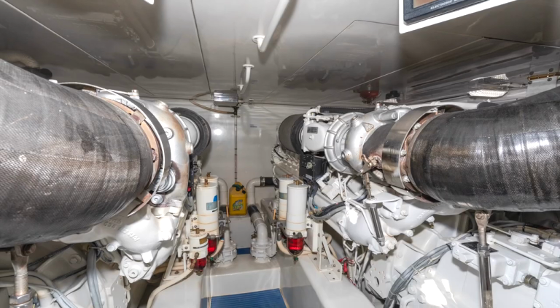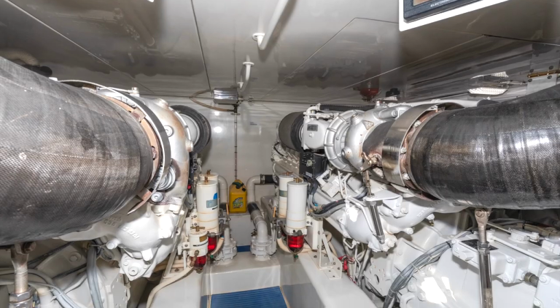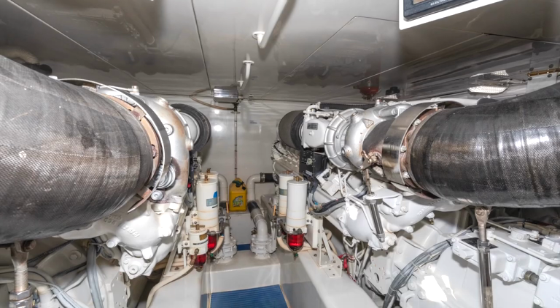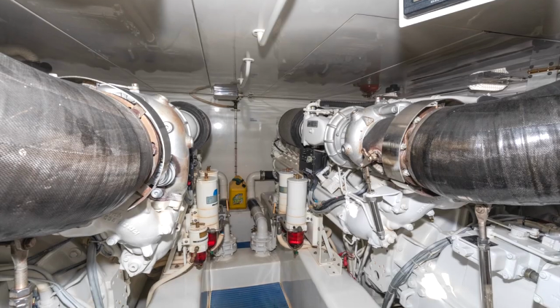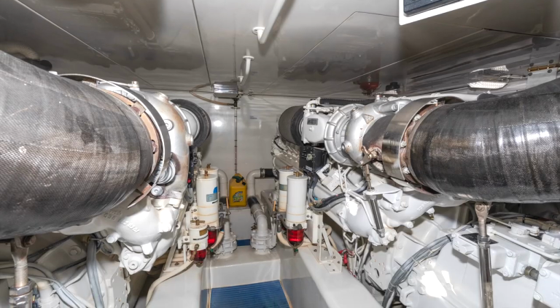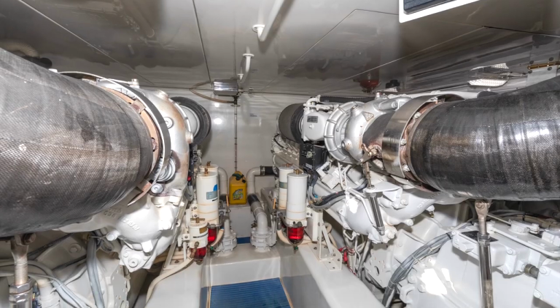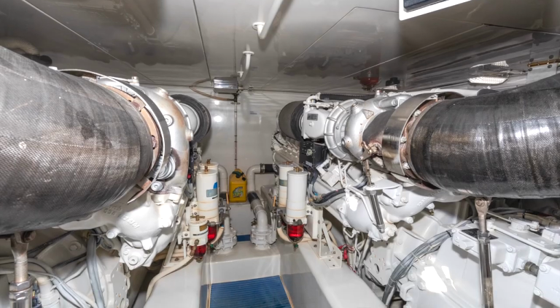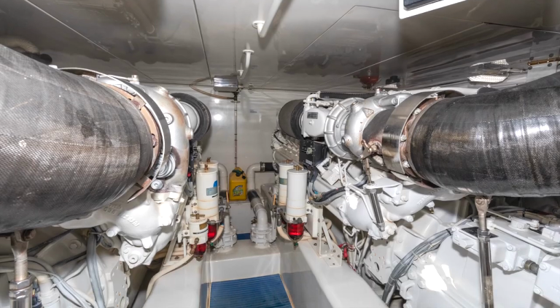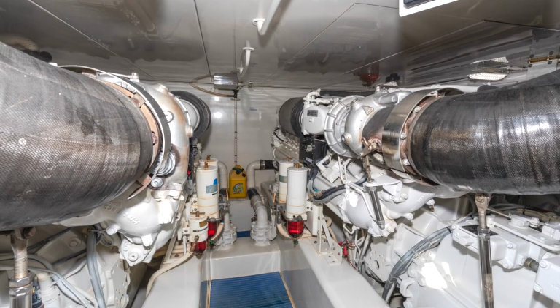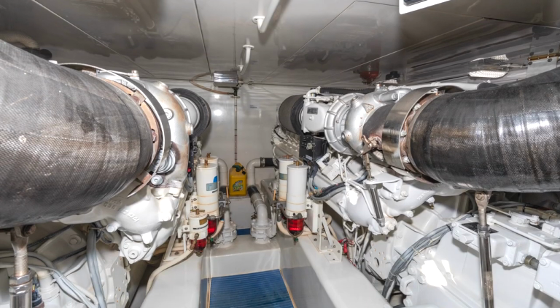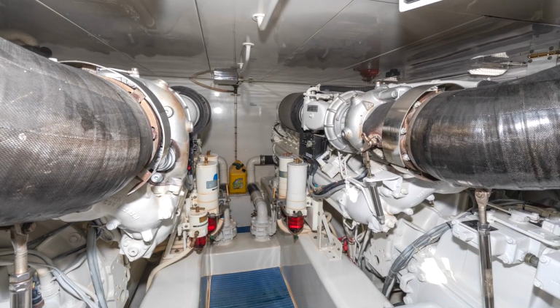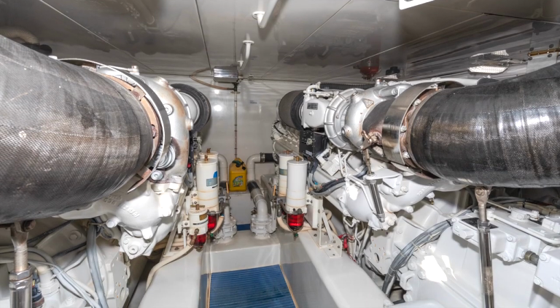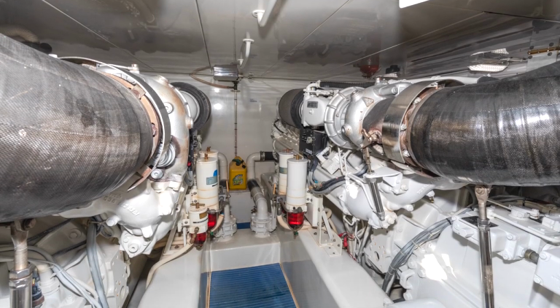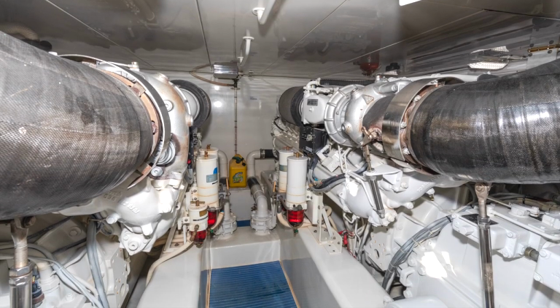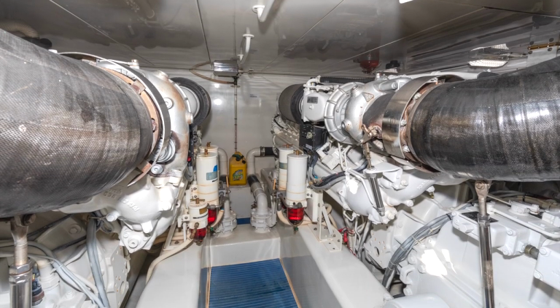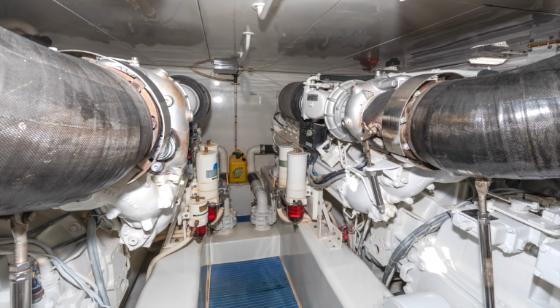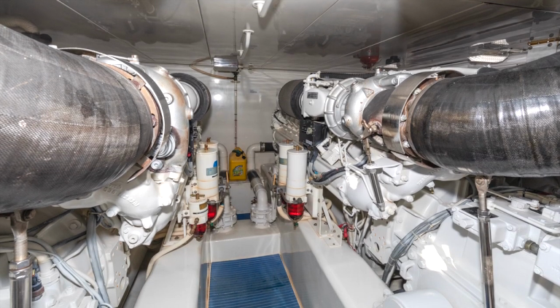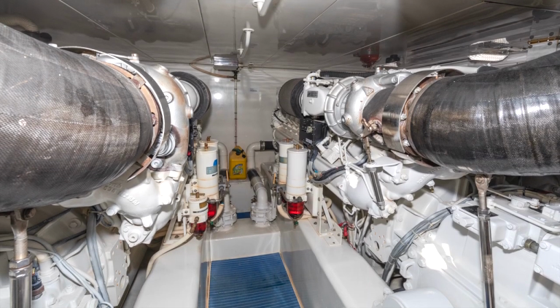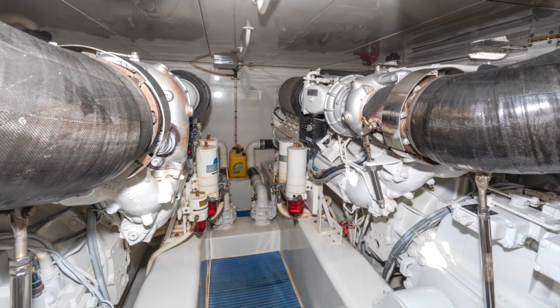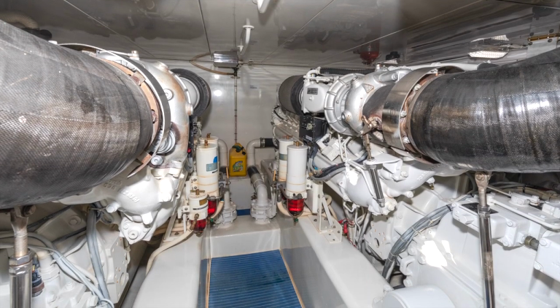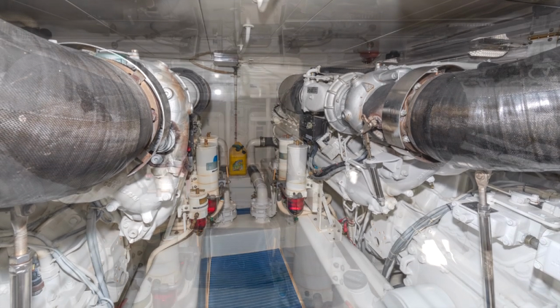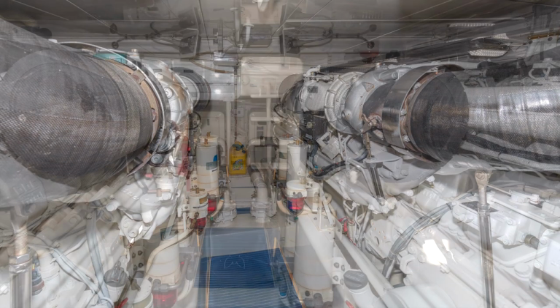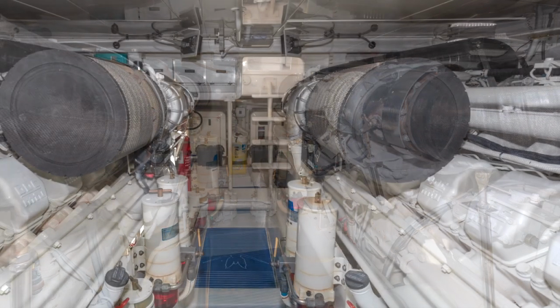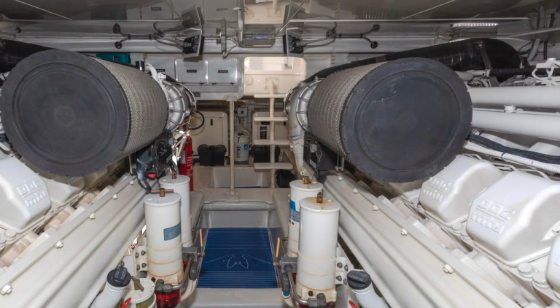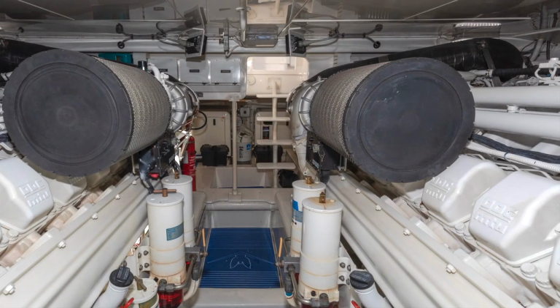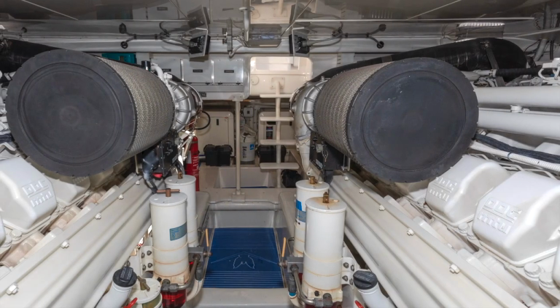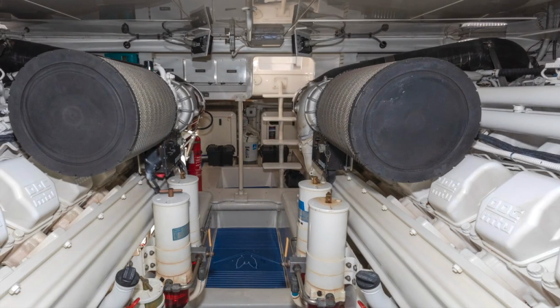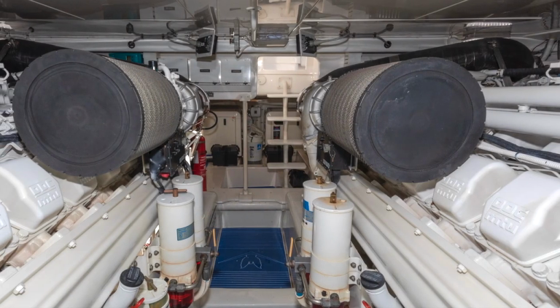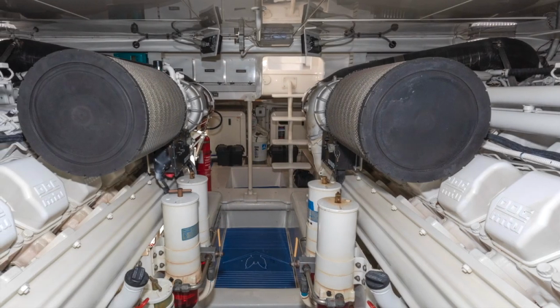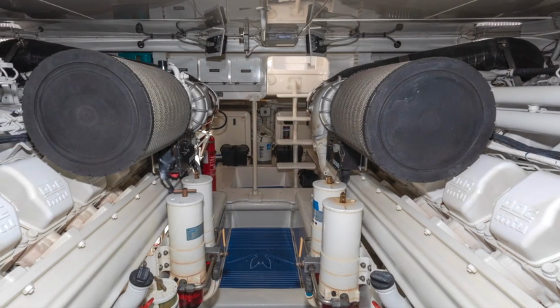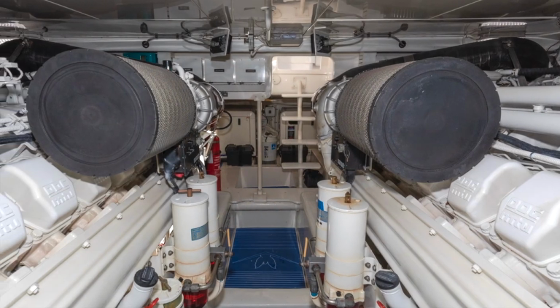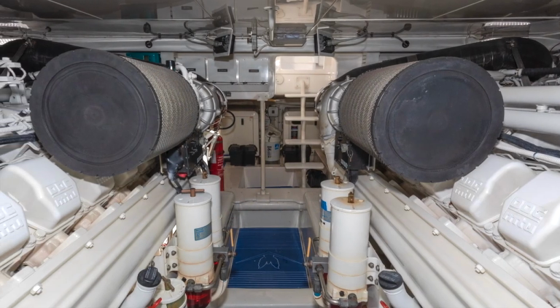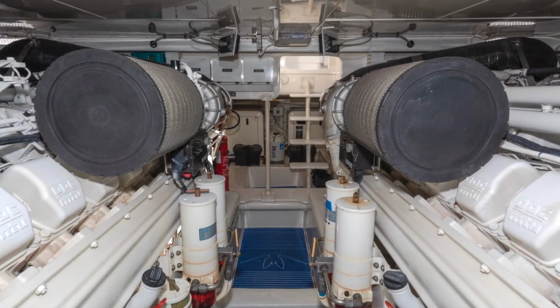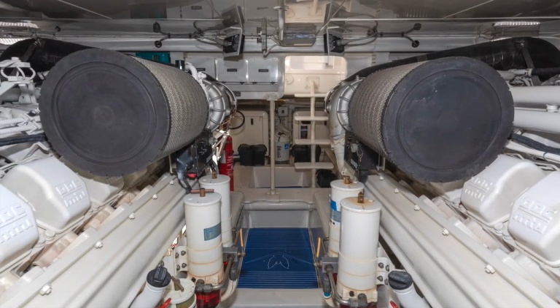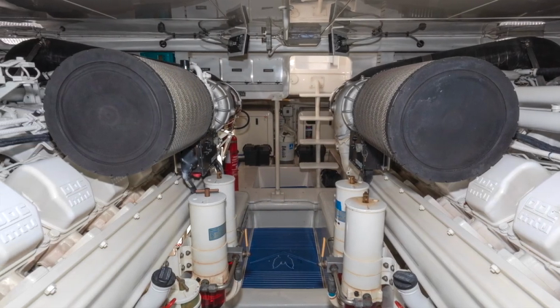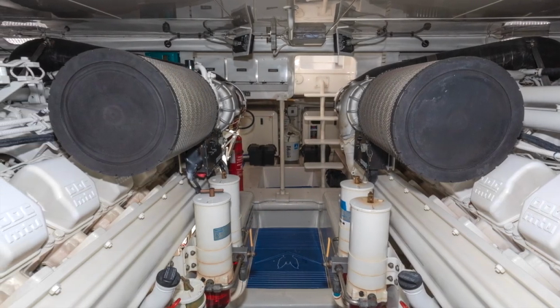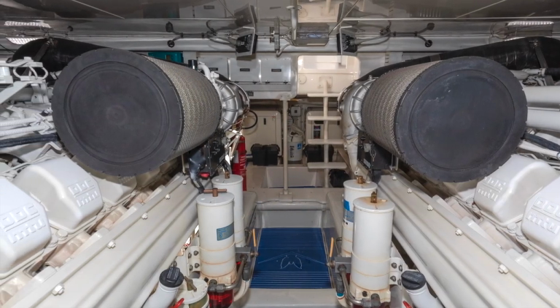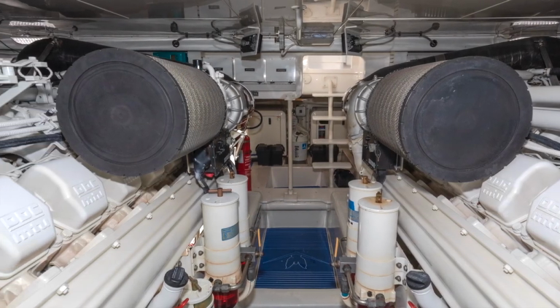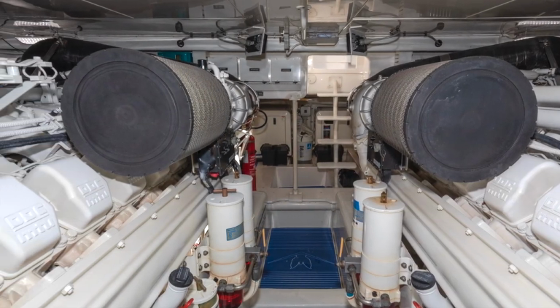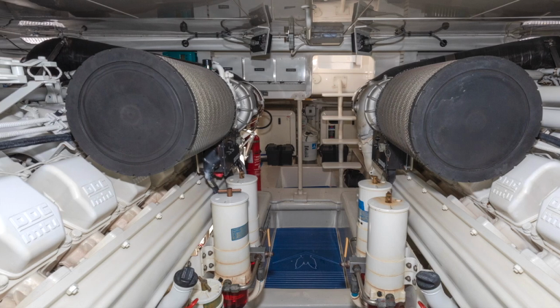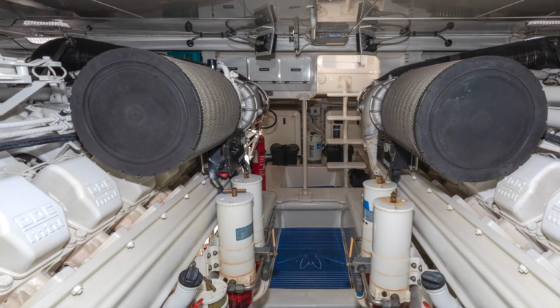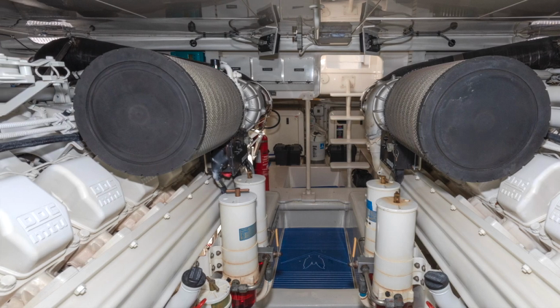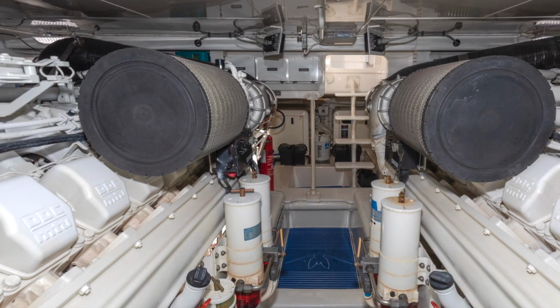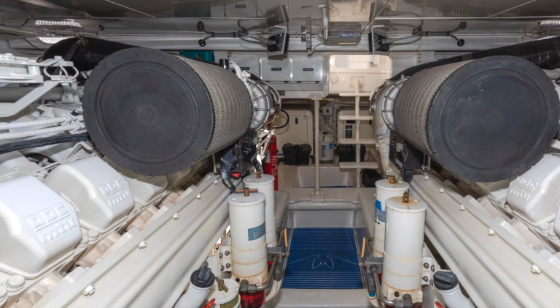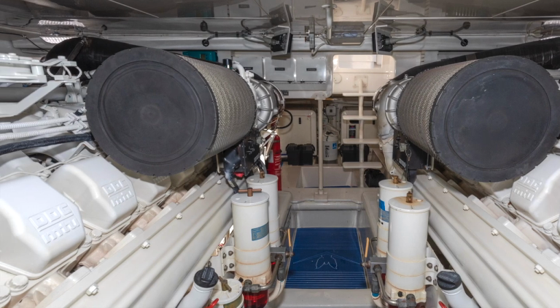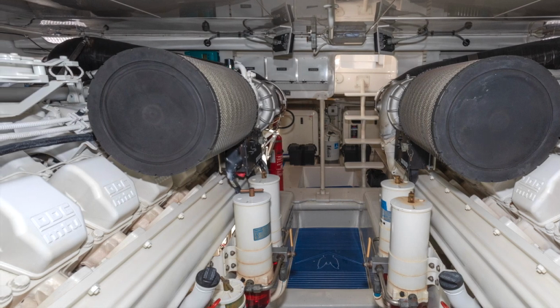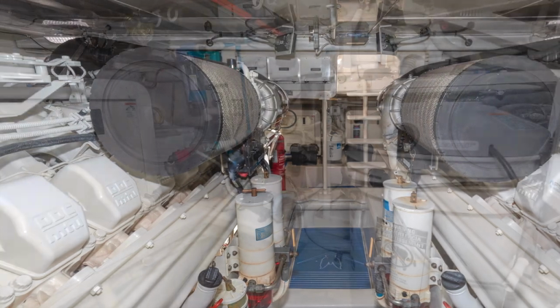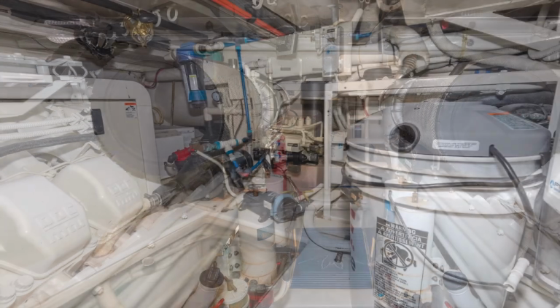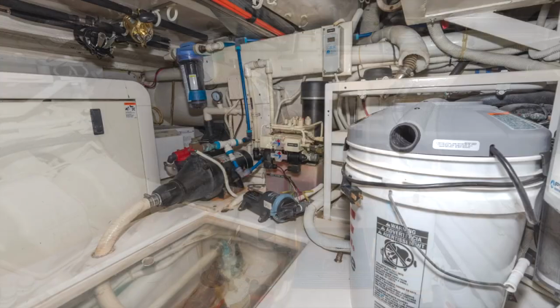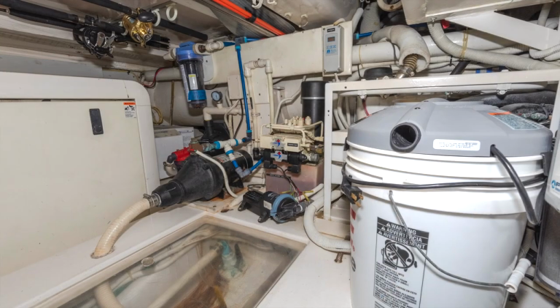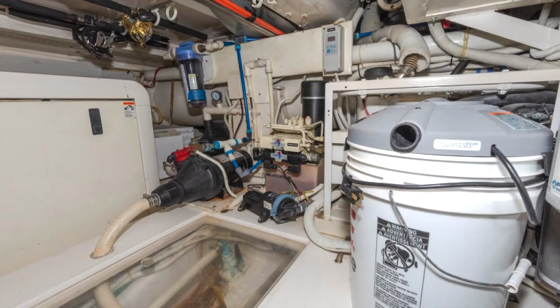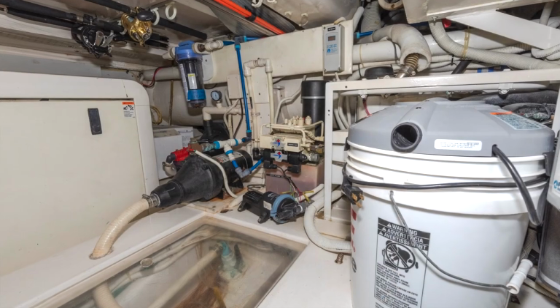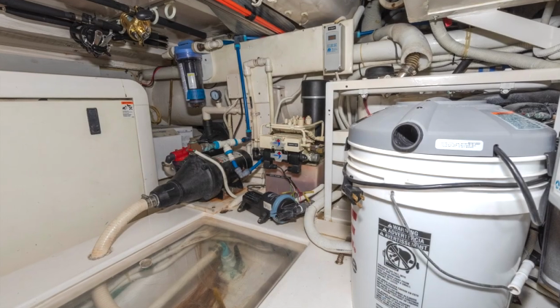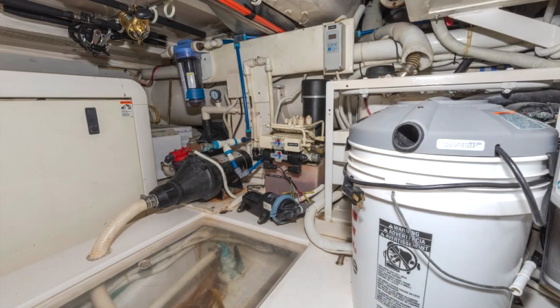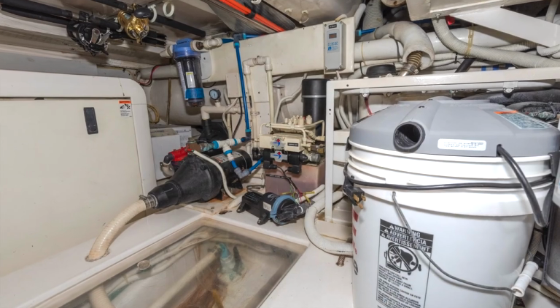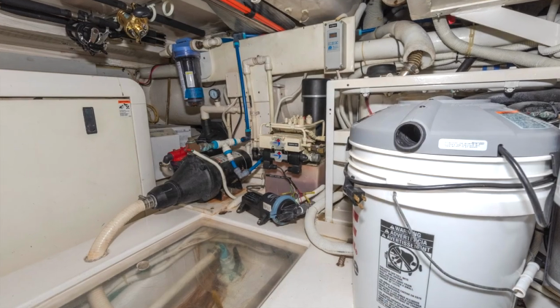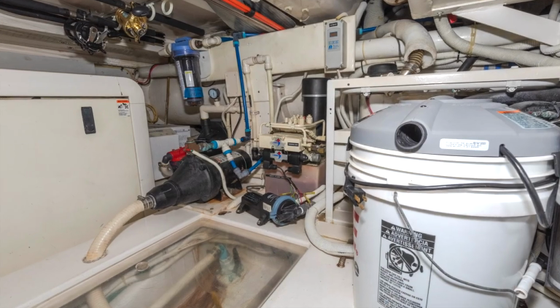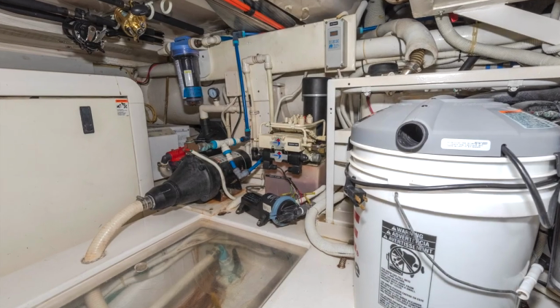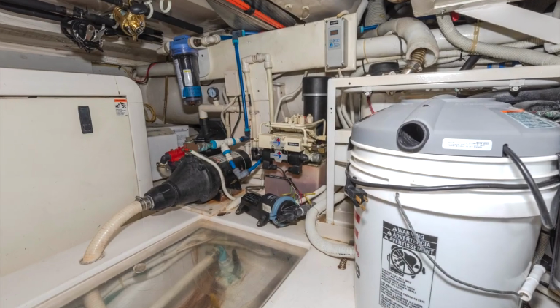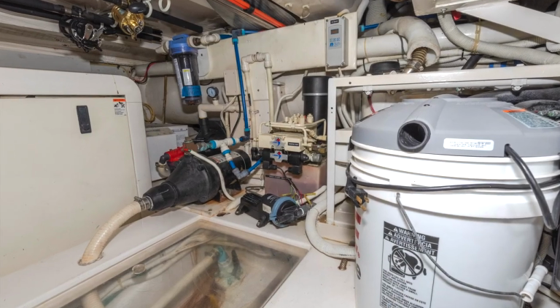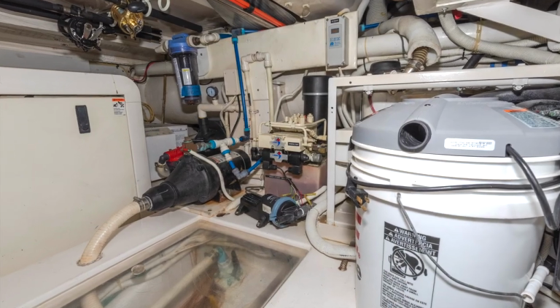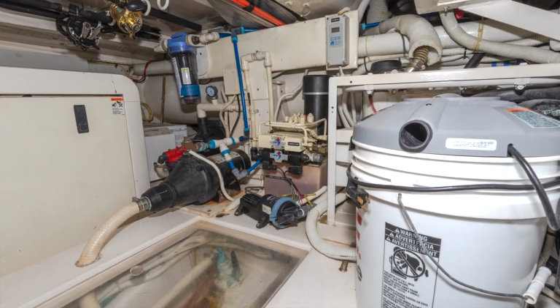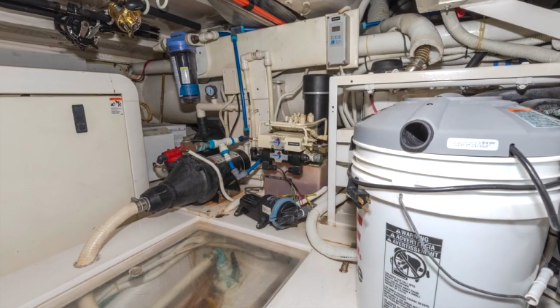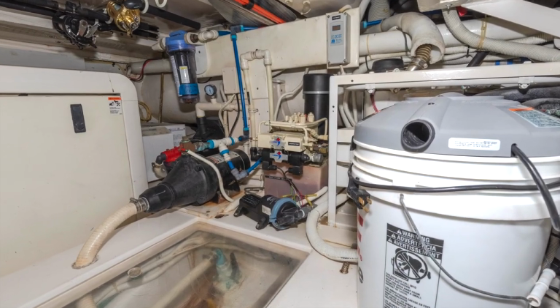Pushing this 63-foot battle wagon to a top speed of 40 knots are 2,000 horsepower MTUs with upgraded beam props.